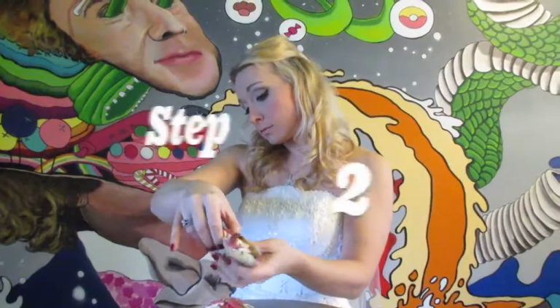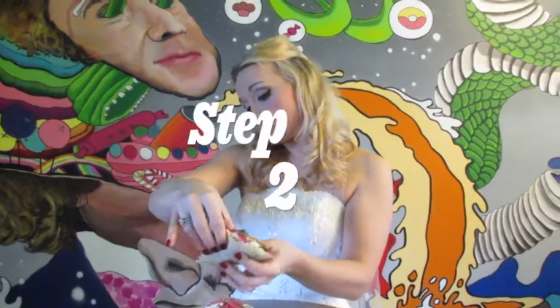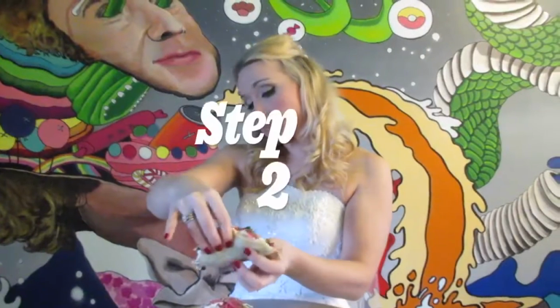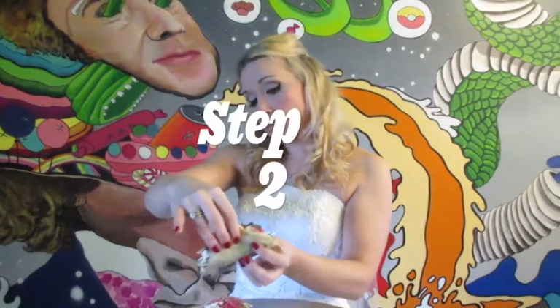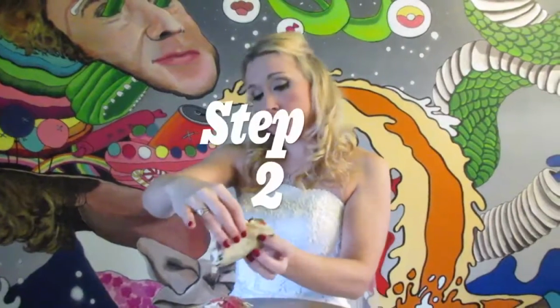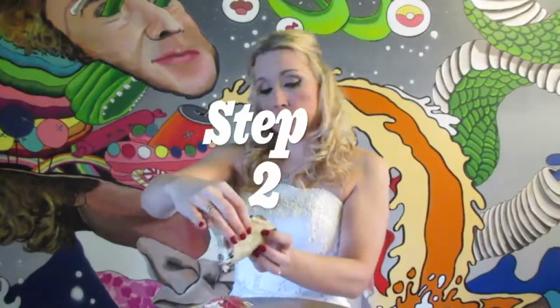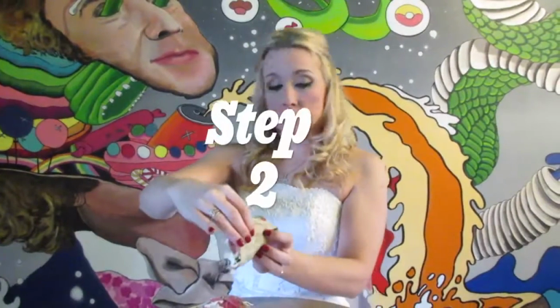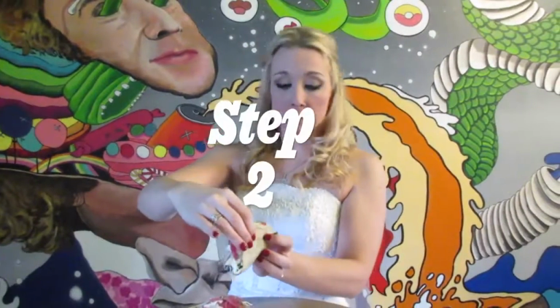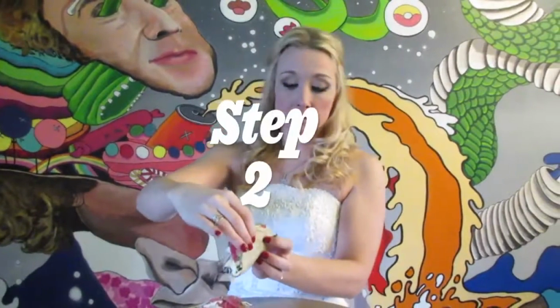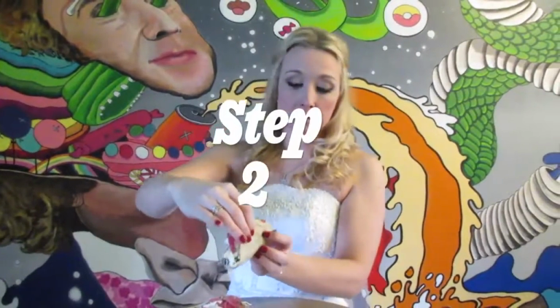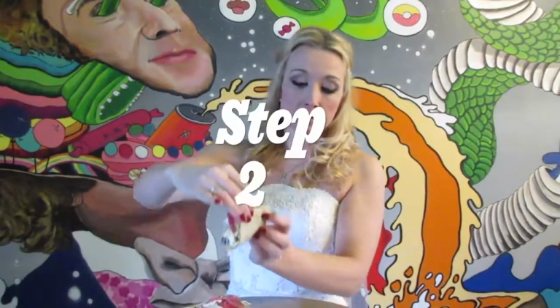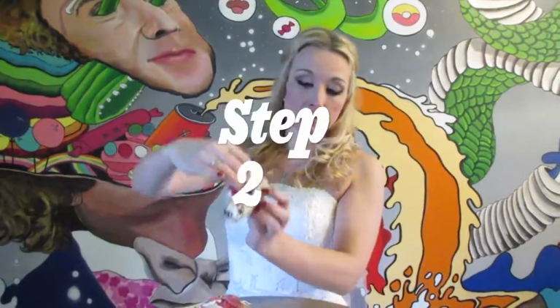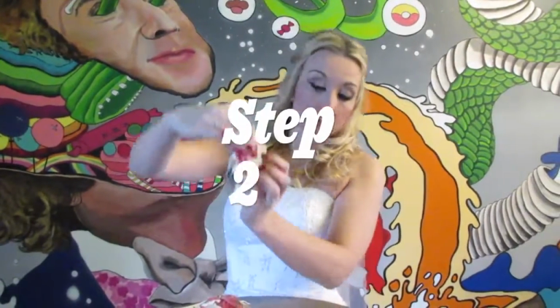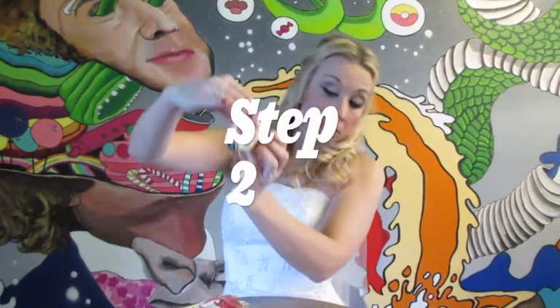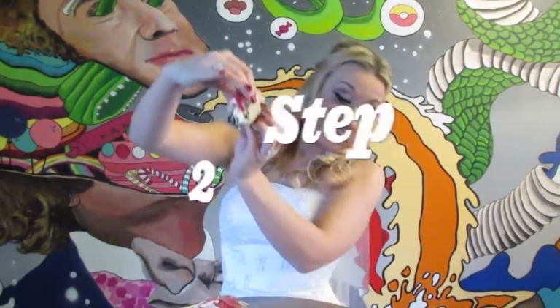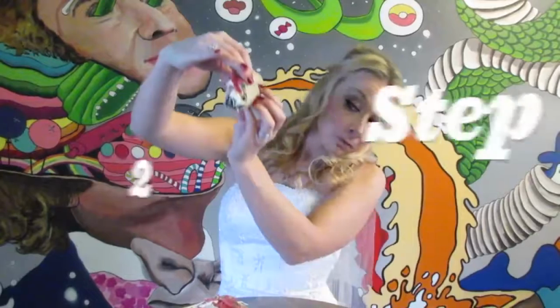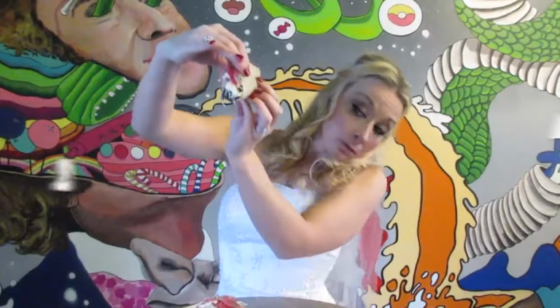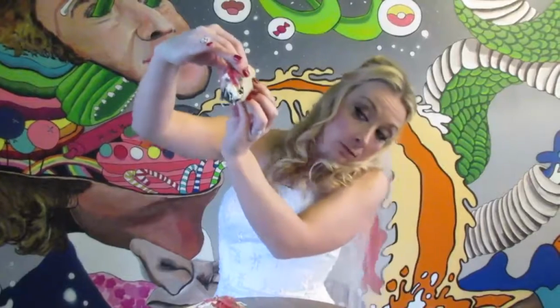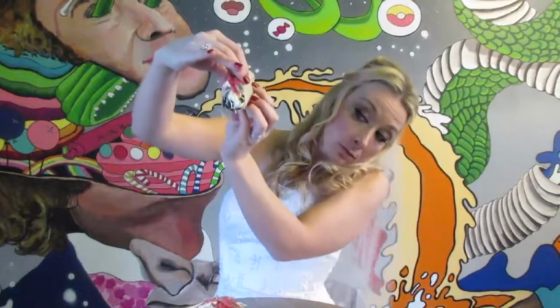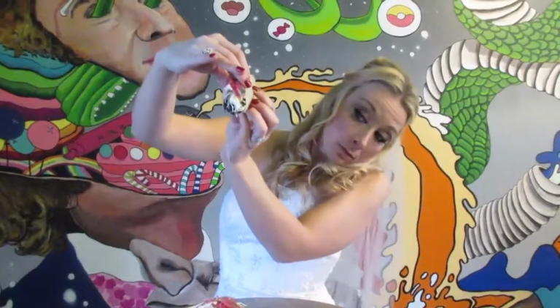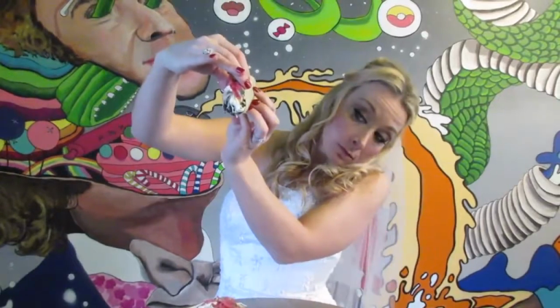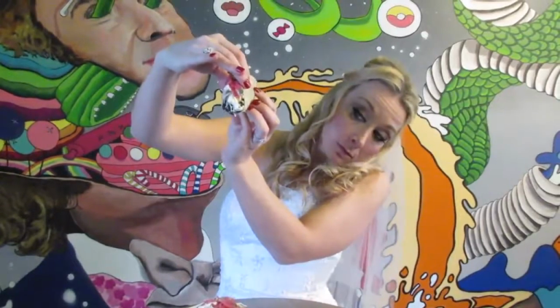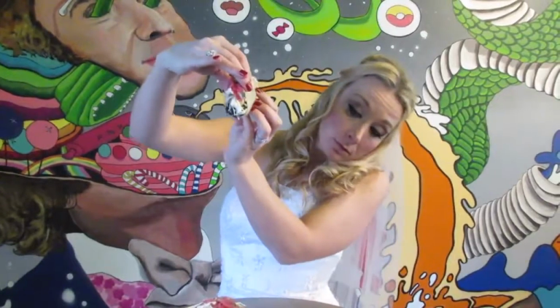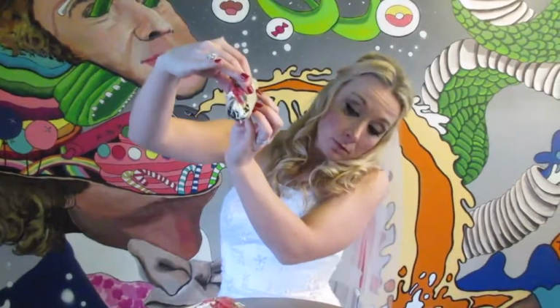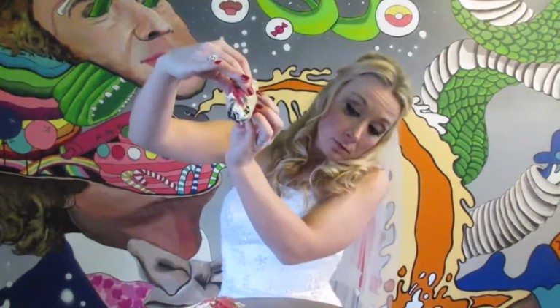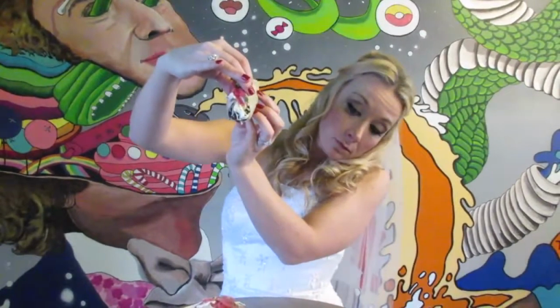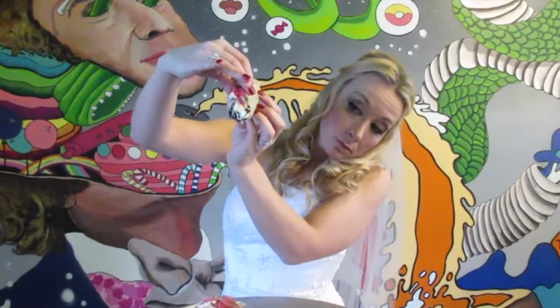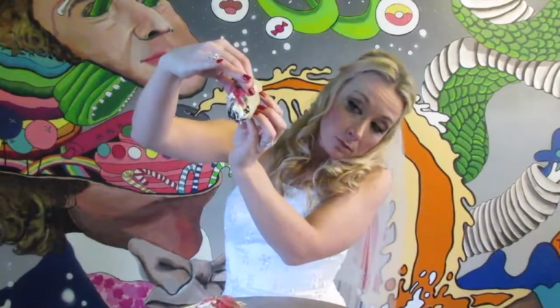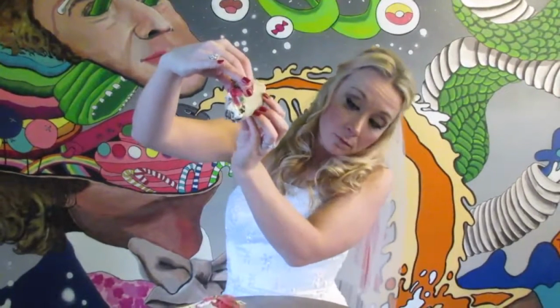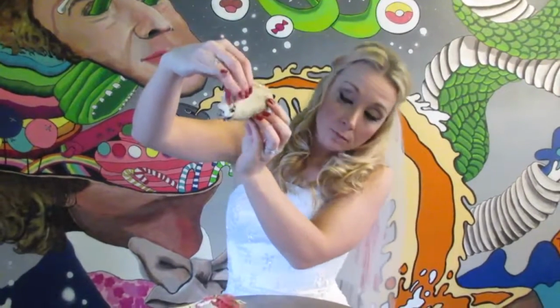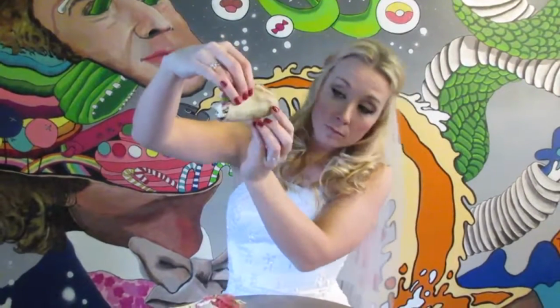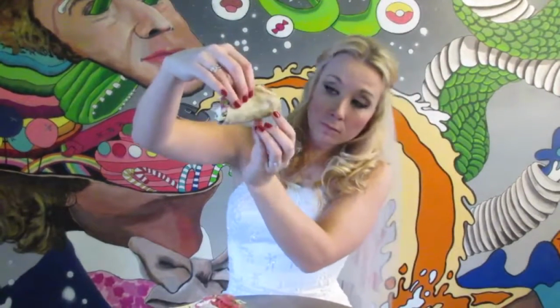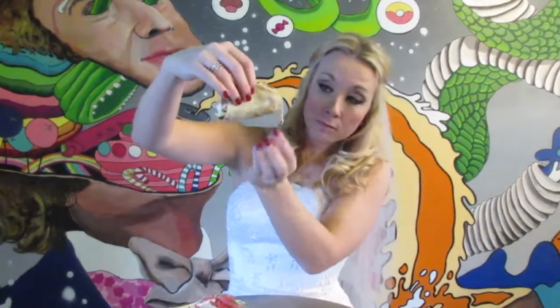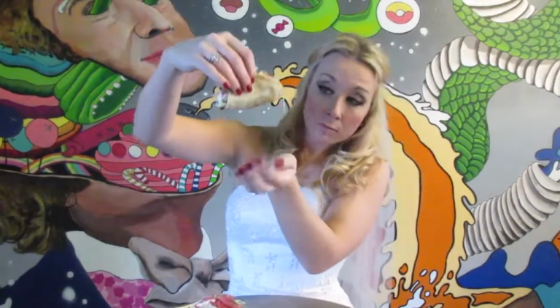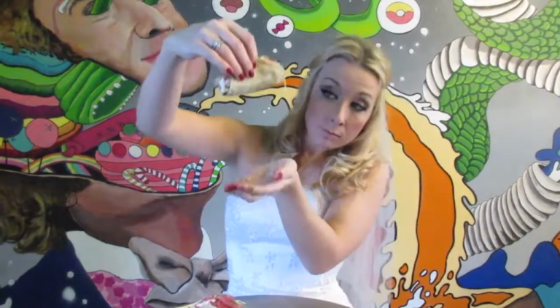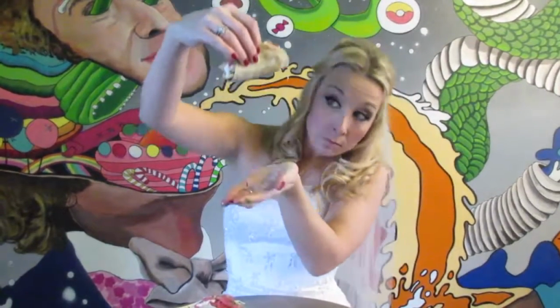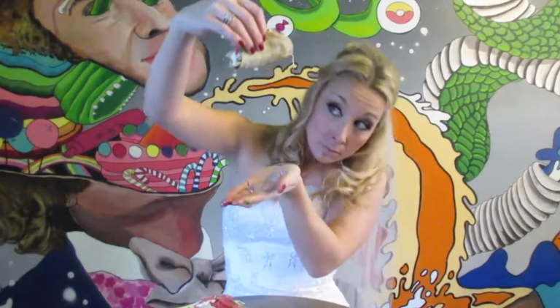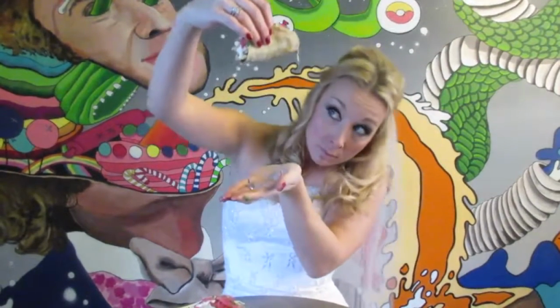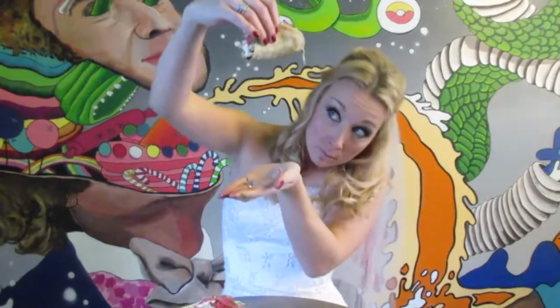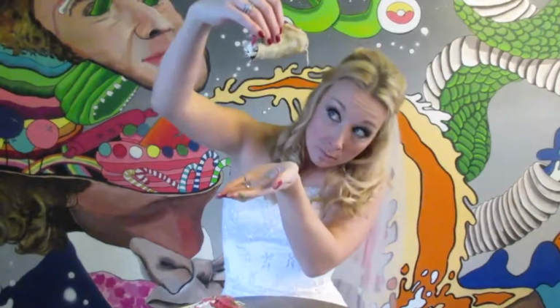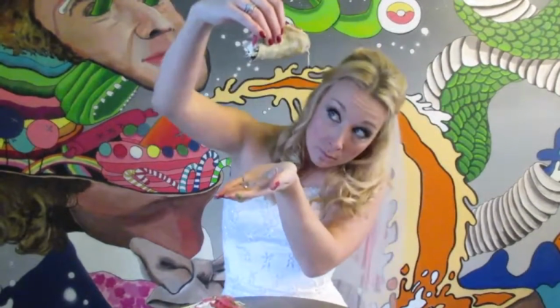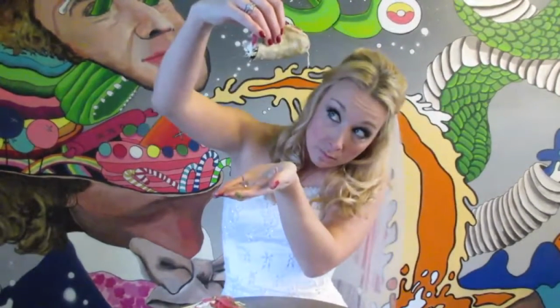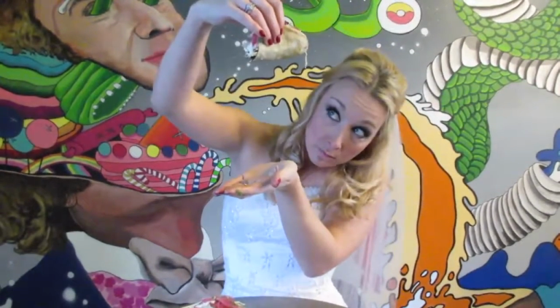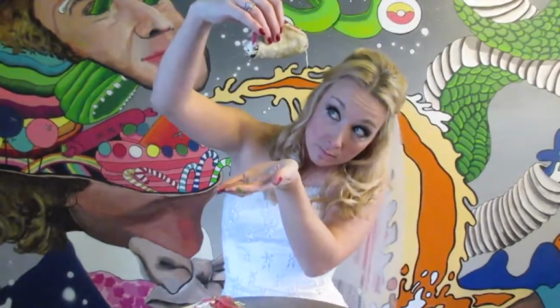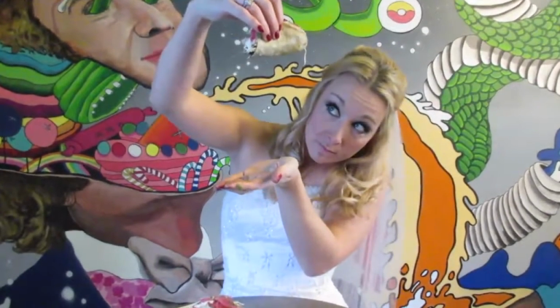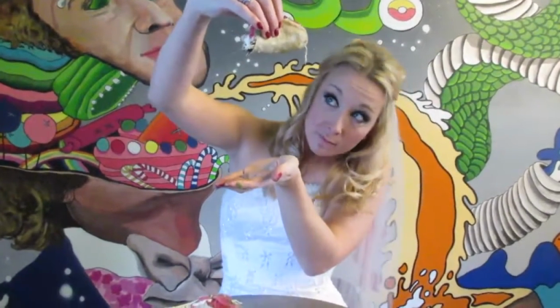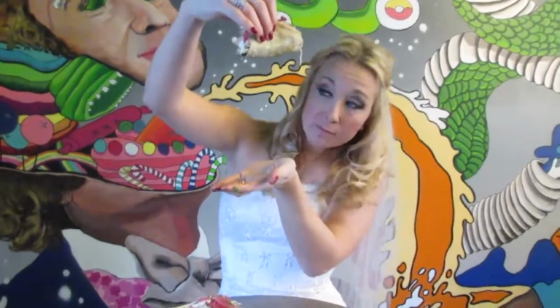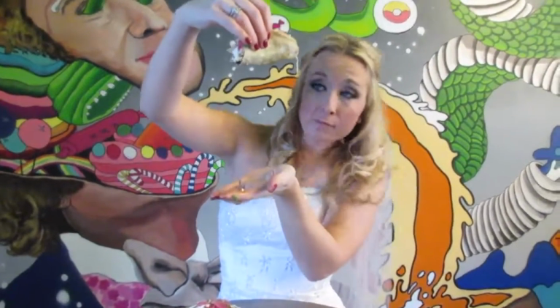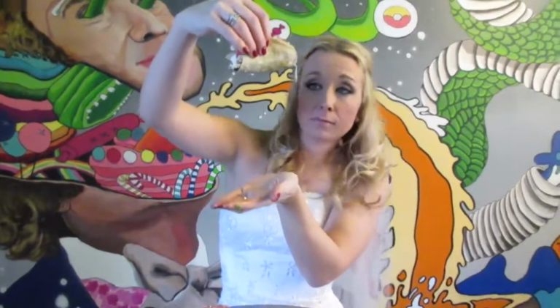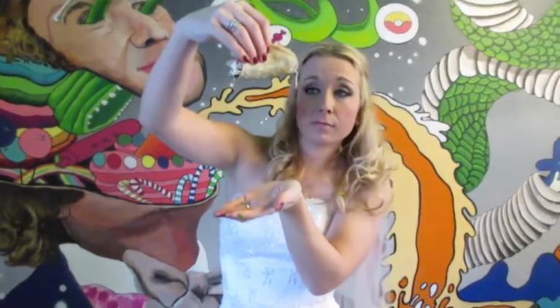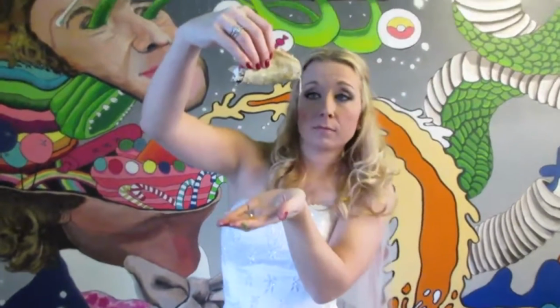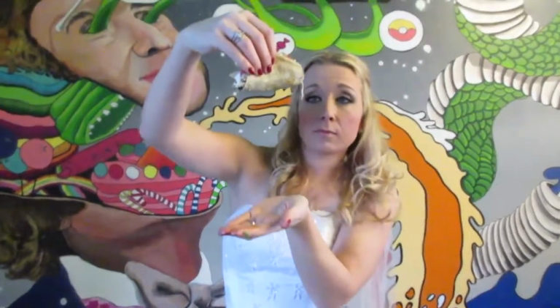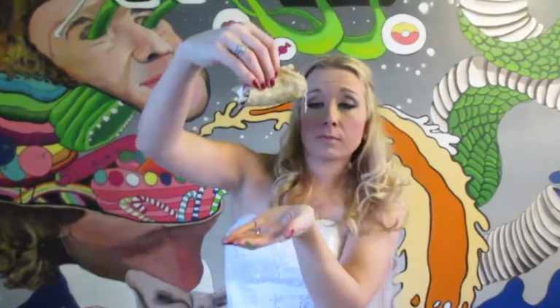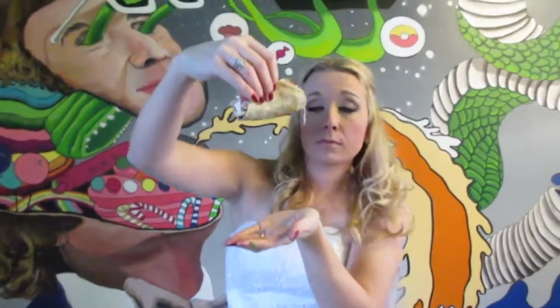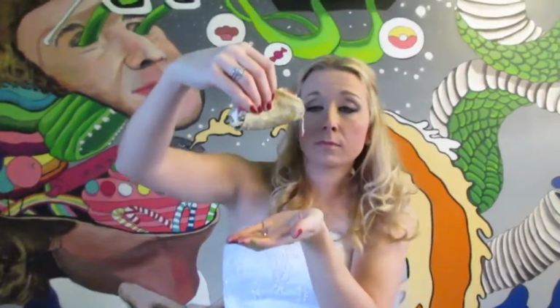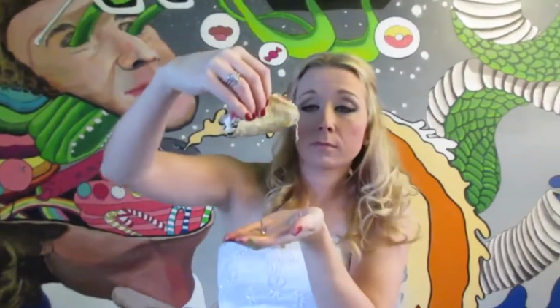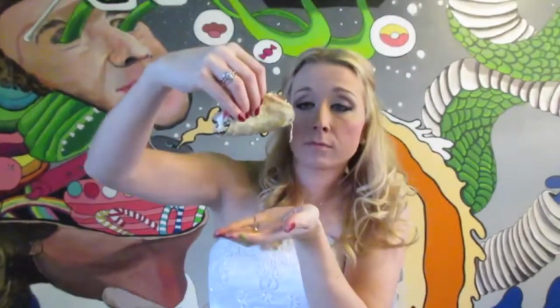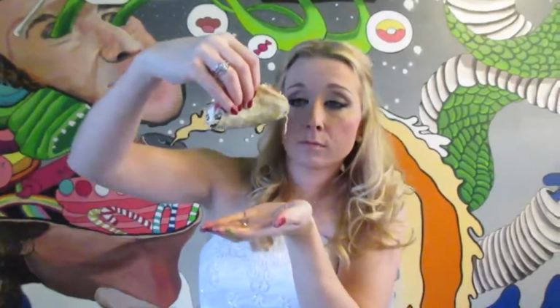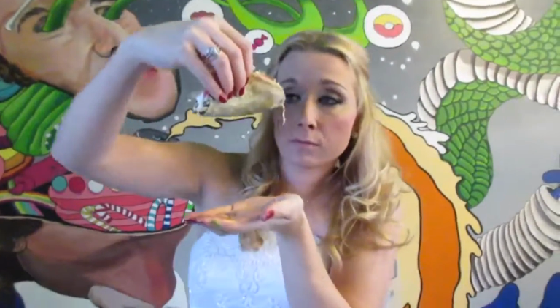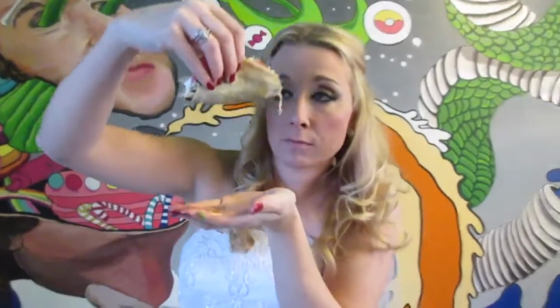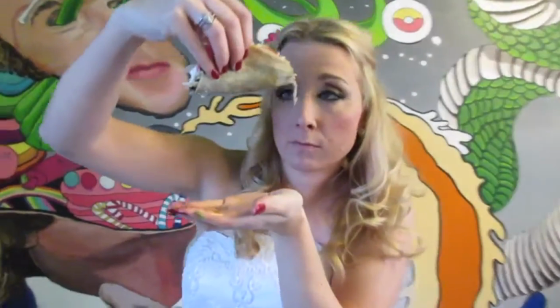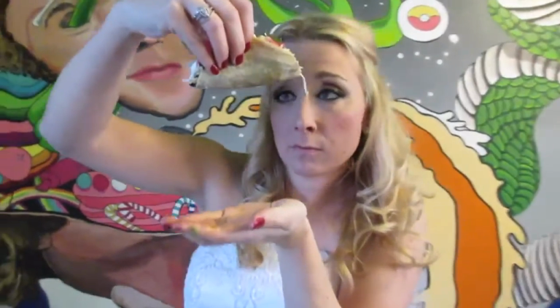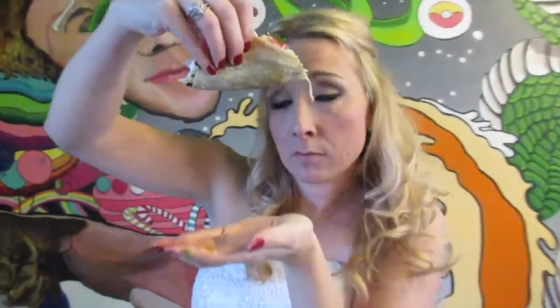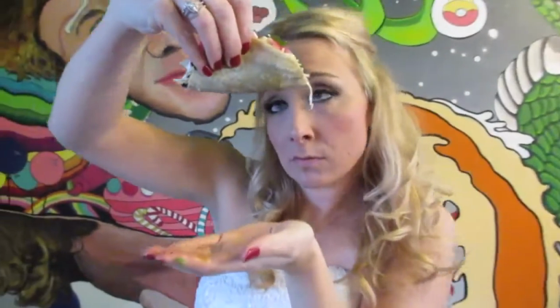Step 2. Inspect your taco. Hold it up in the air, look underneath it, twirl it around for absolutely no reason.